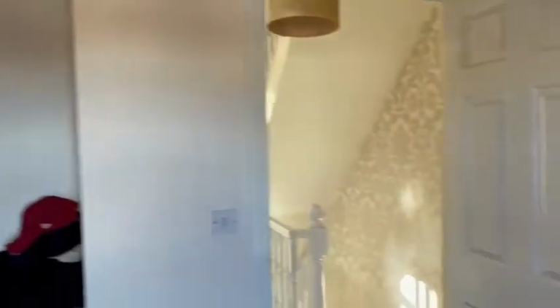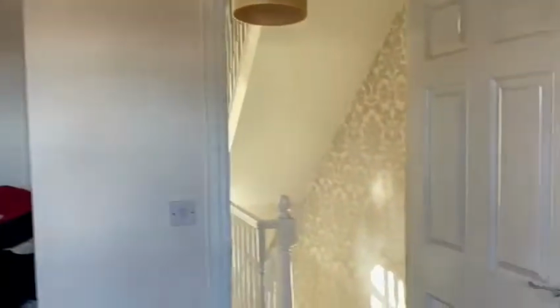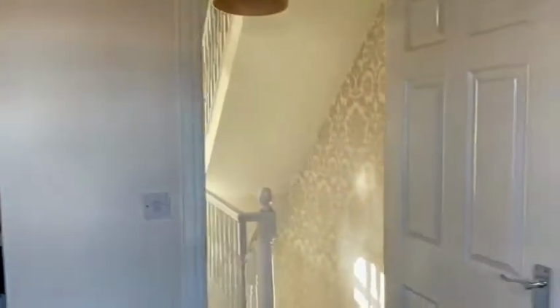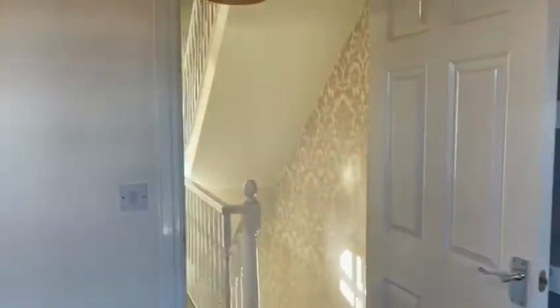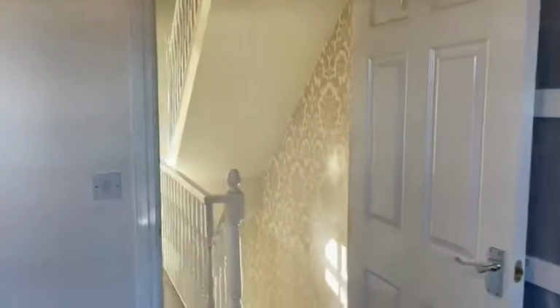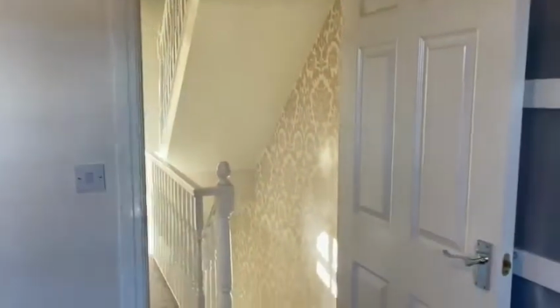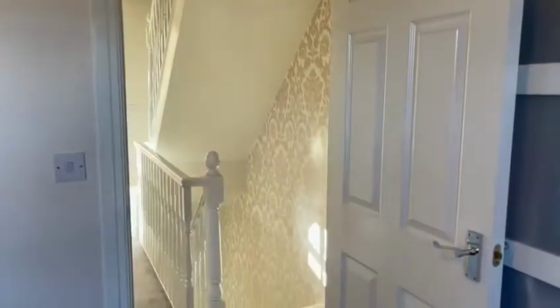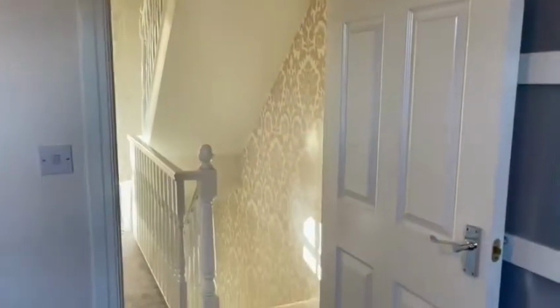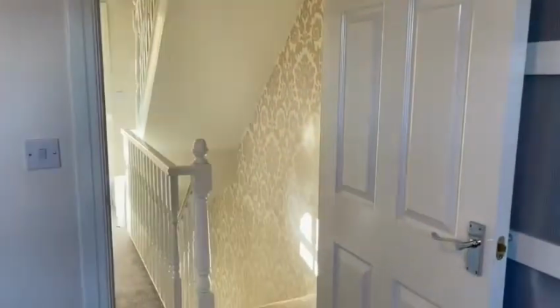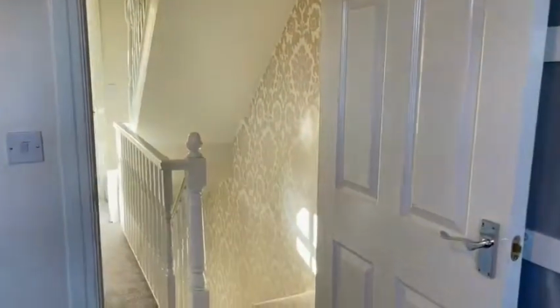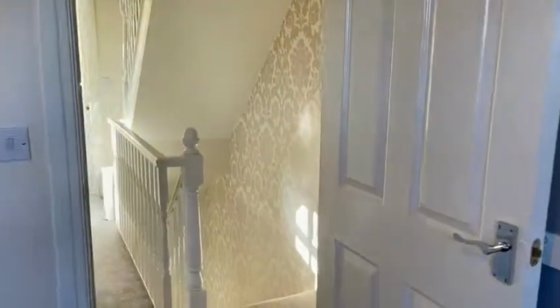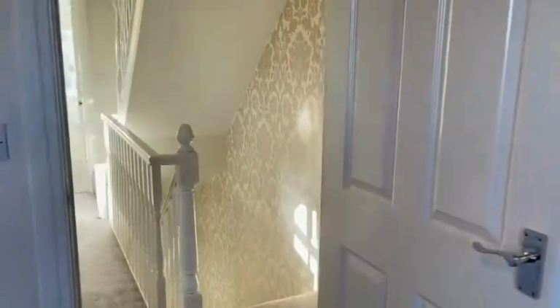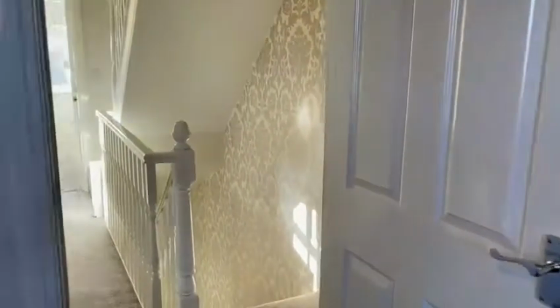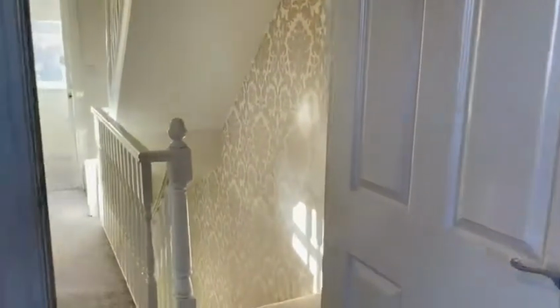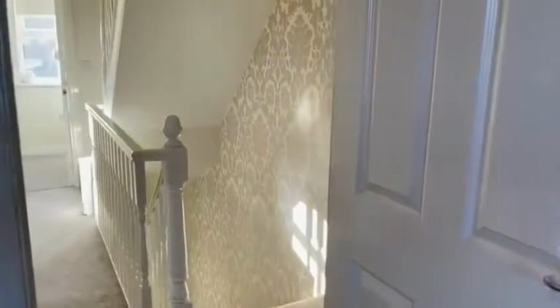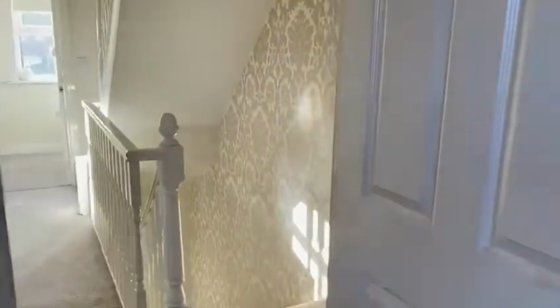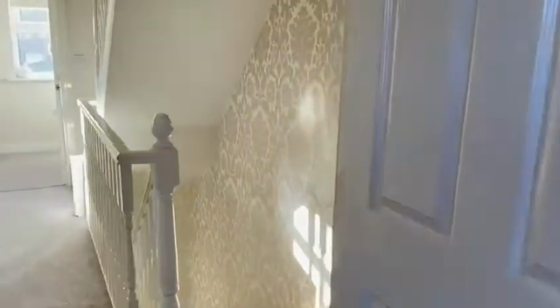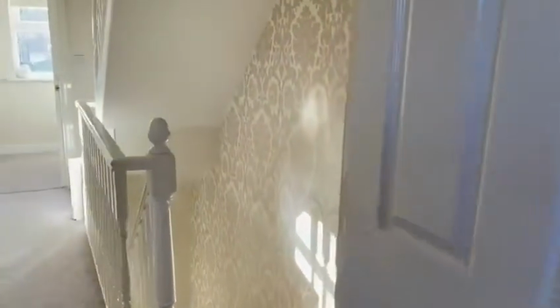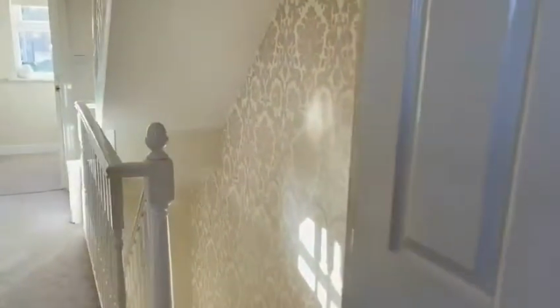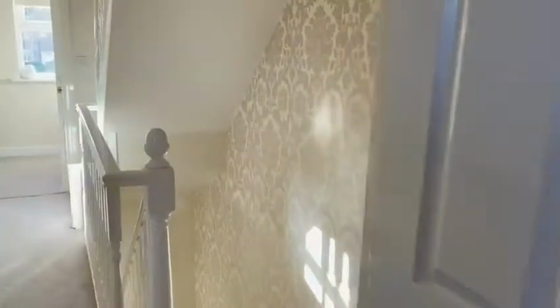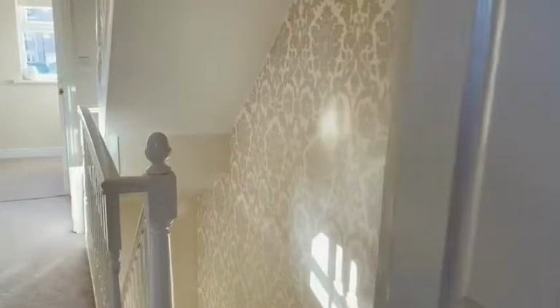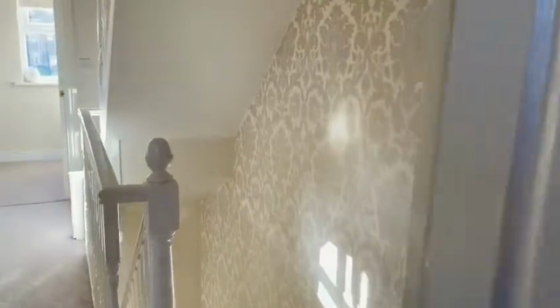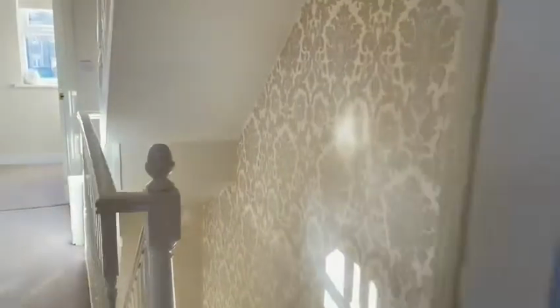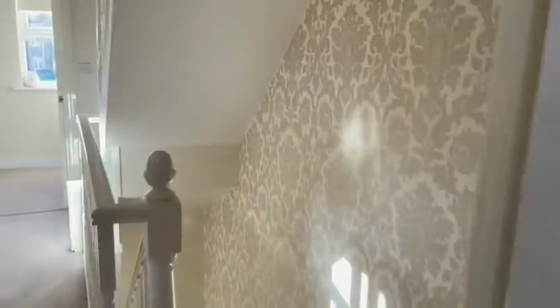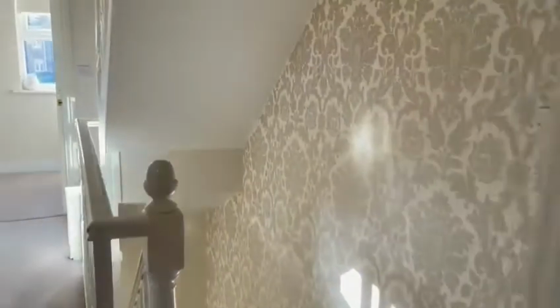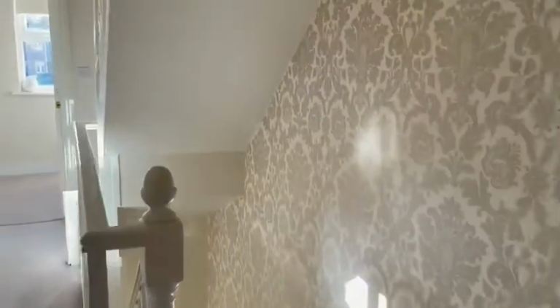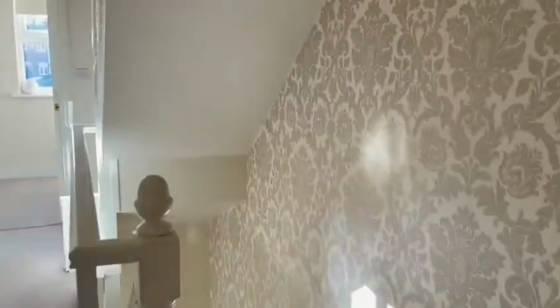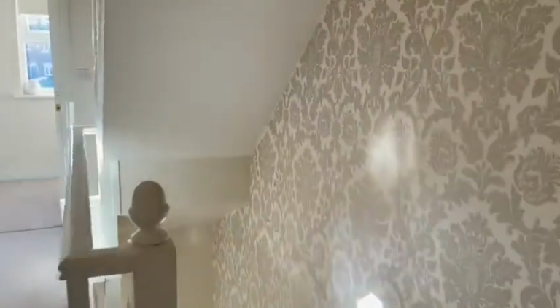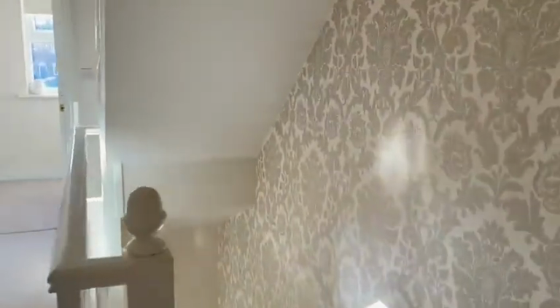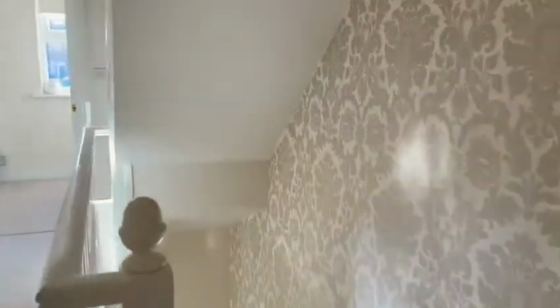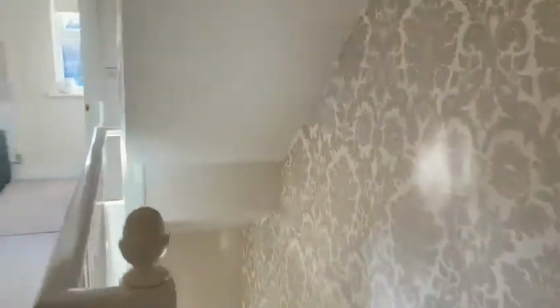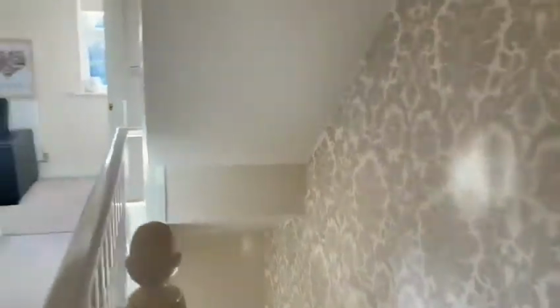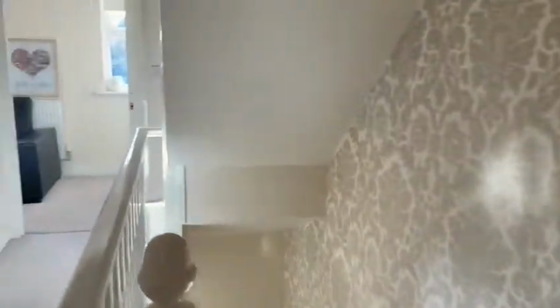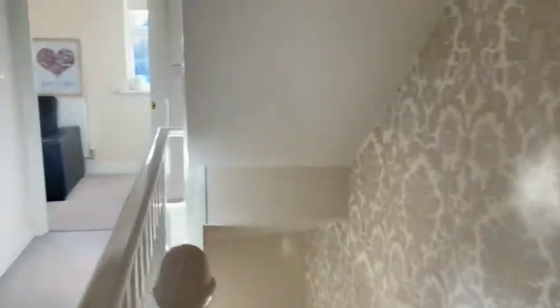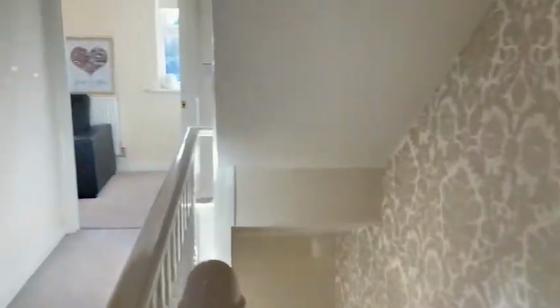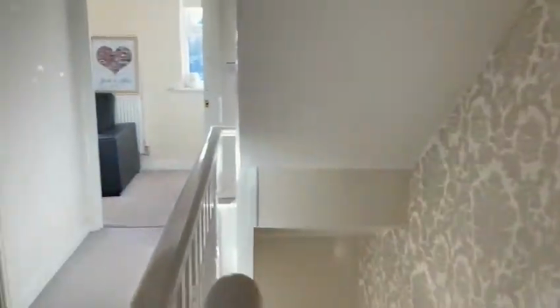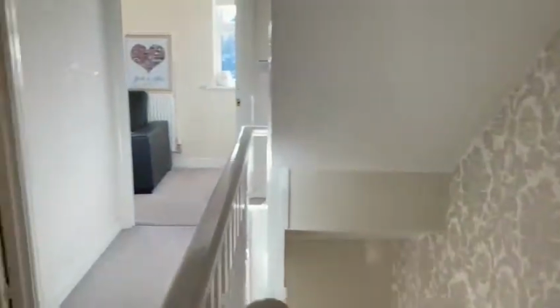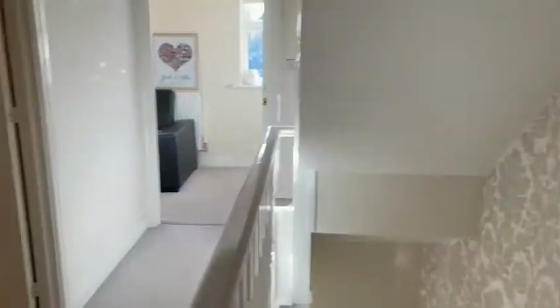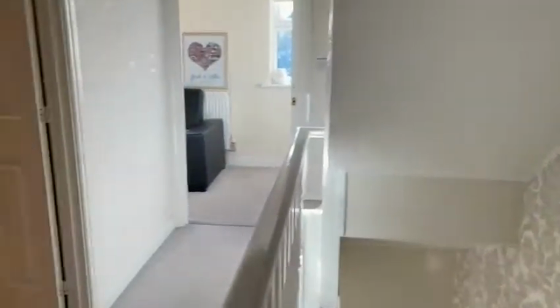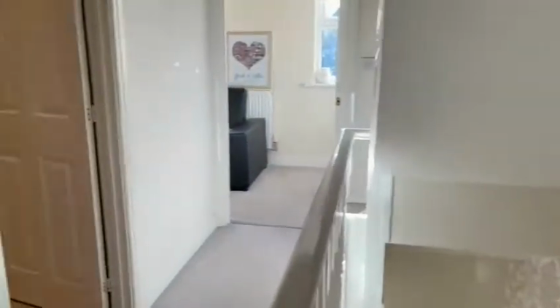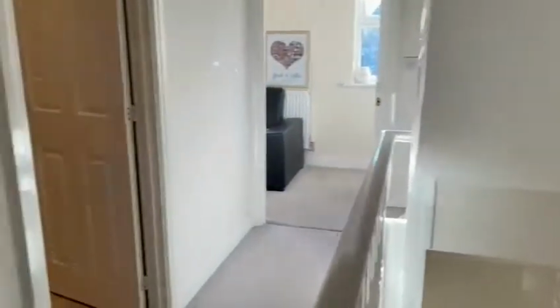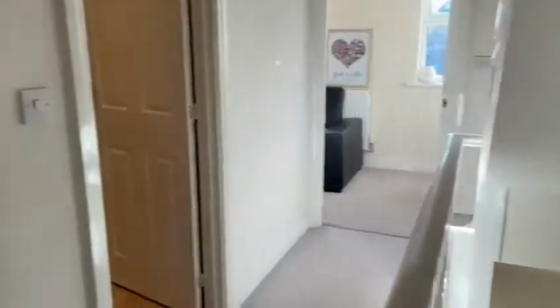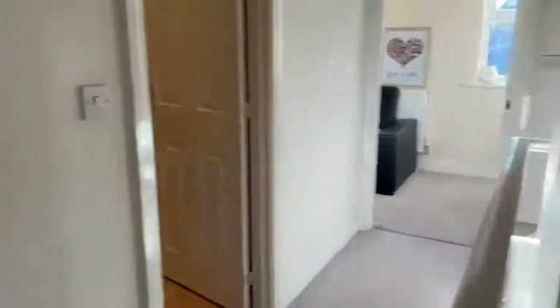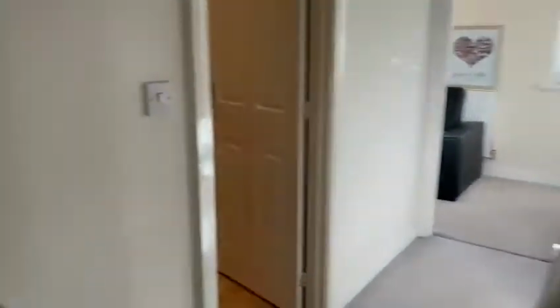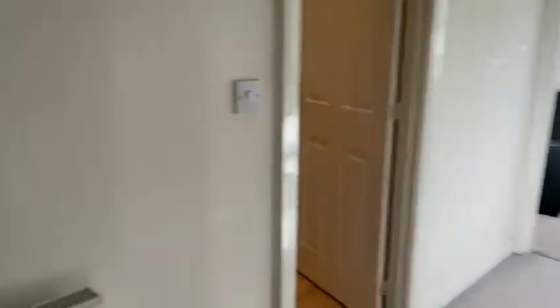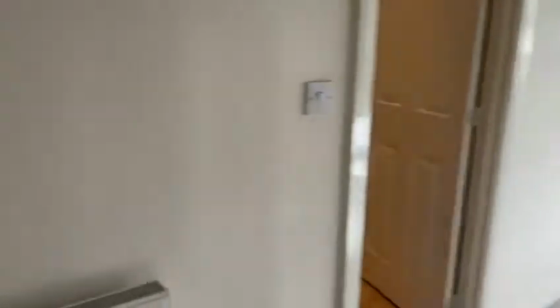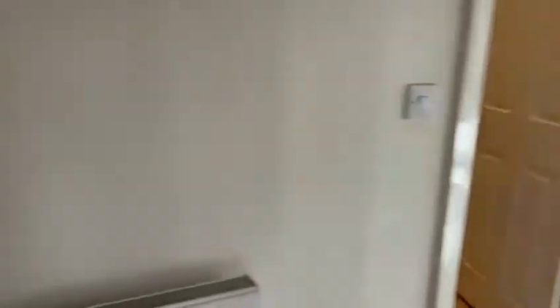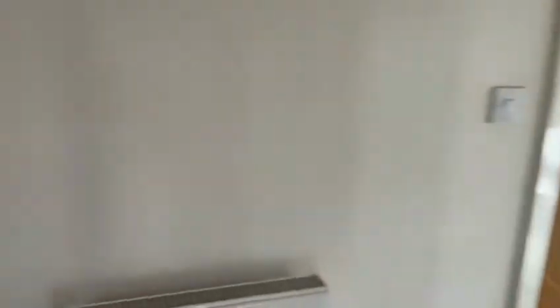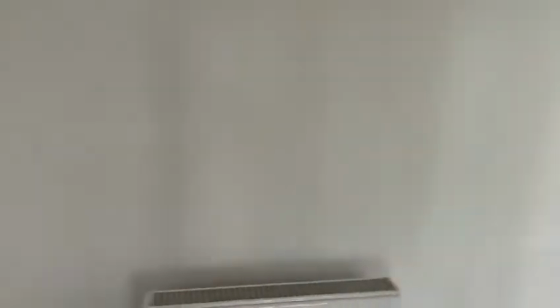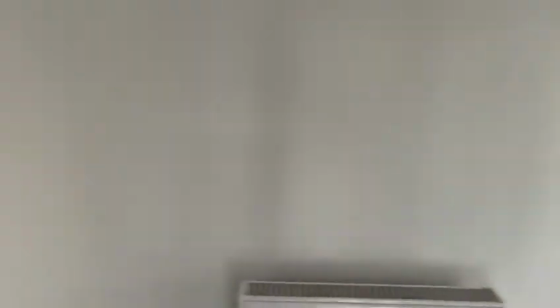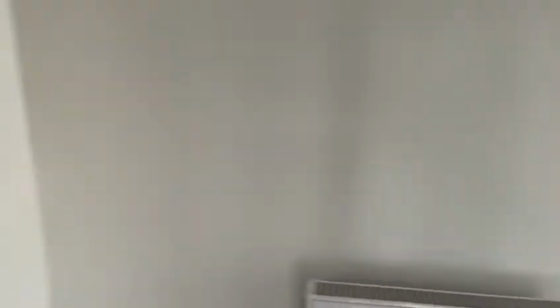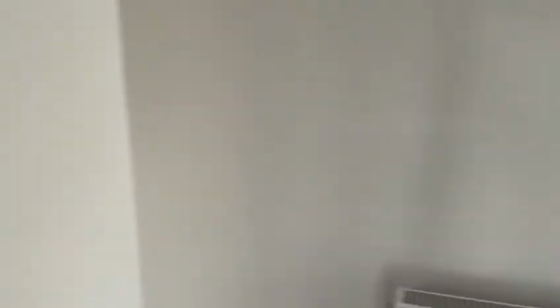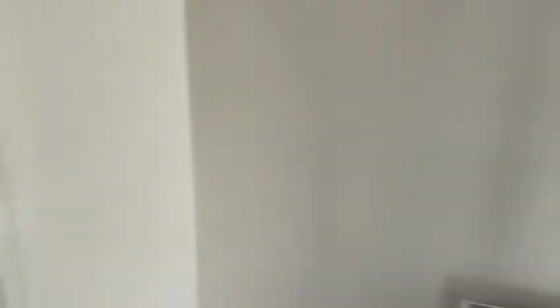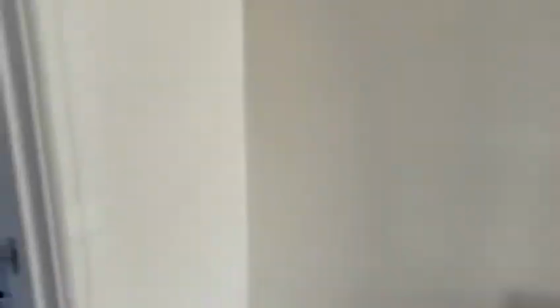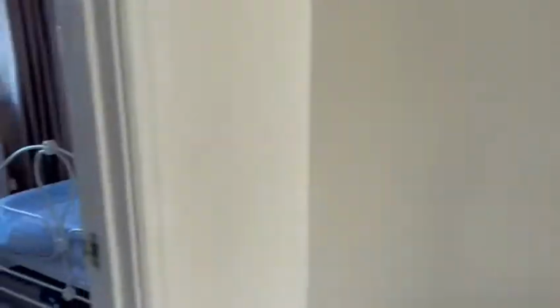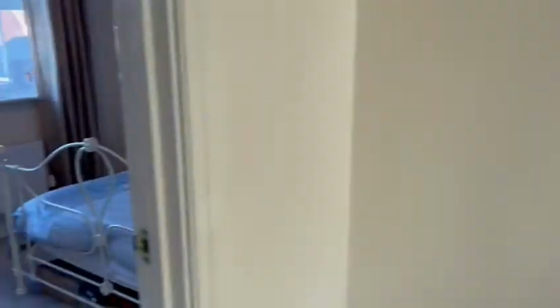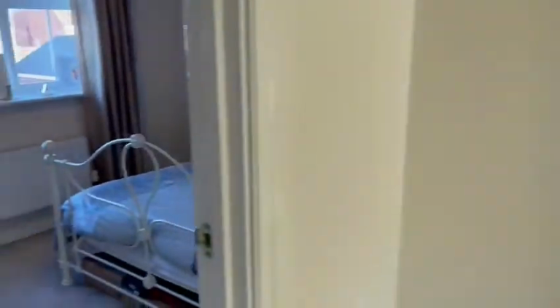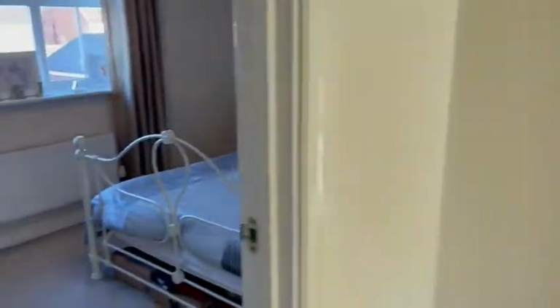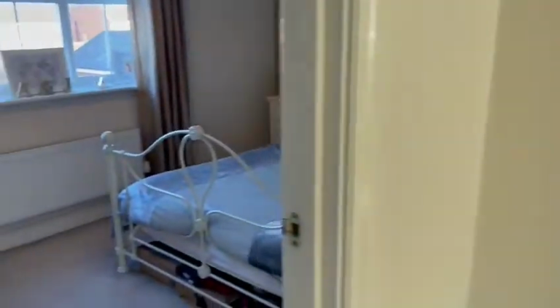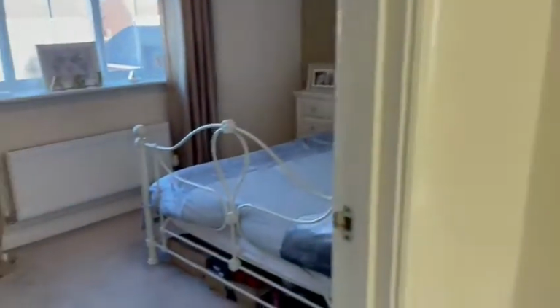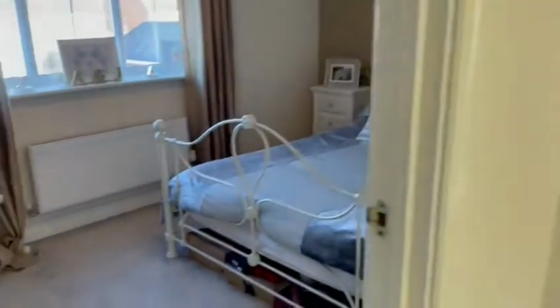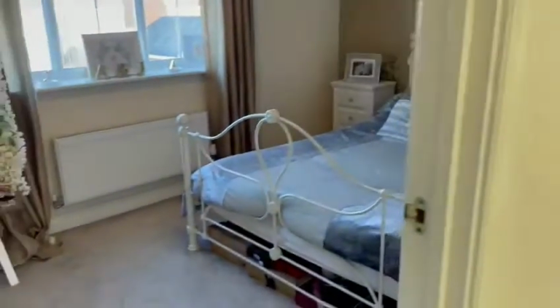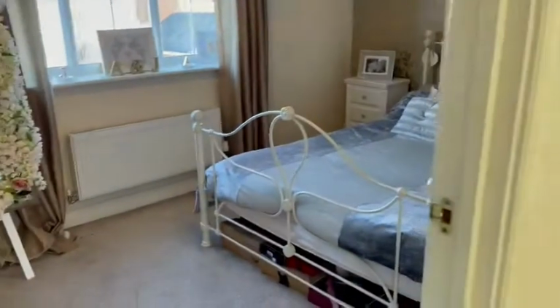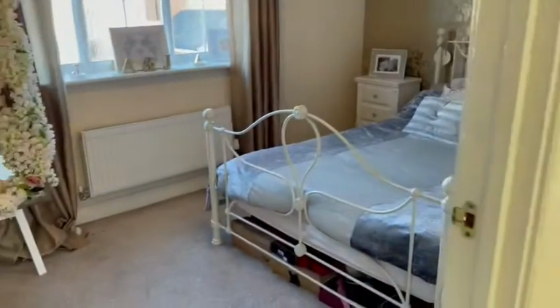We then head back into the landing. The landing is lovely, light and spacious, and beautifully decorated.